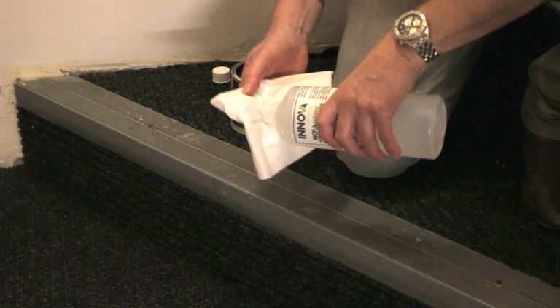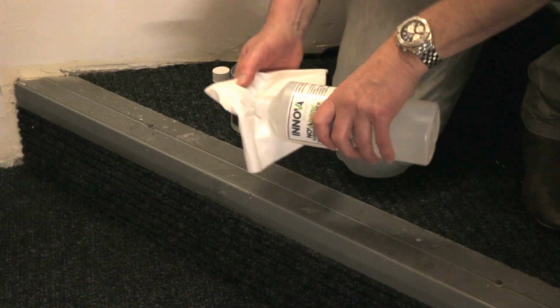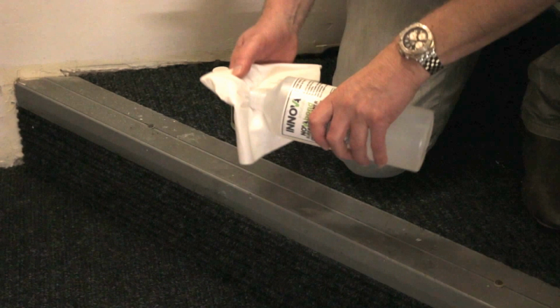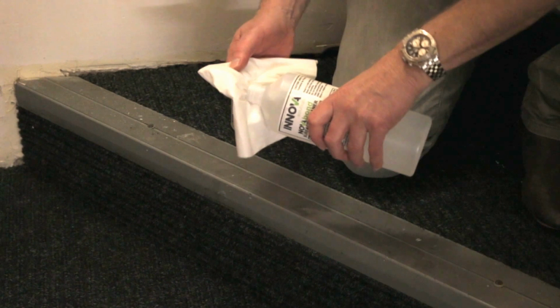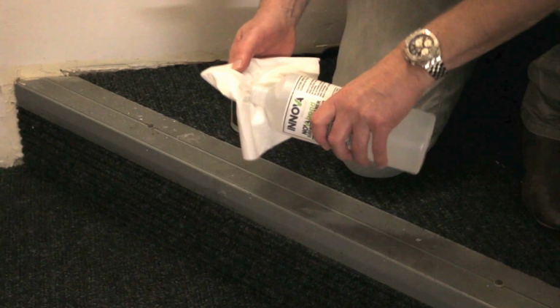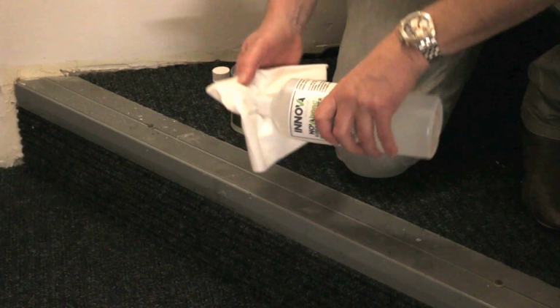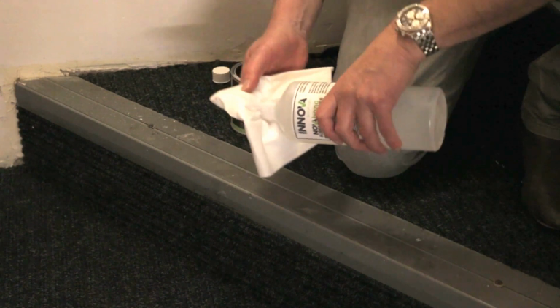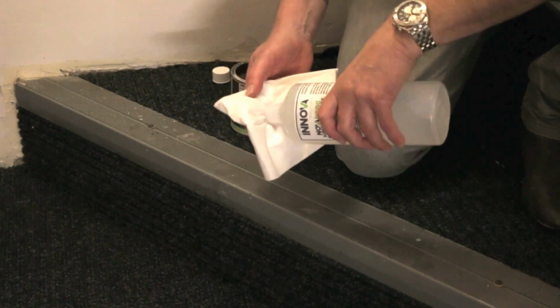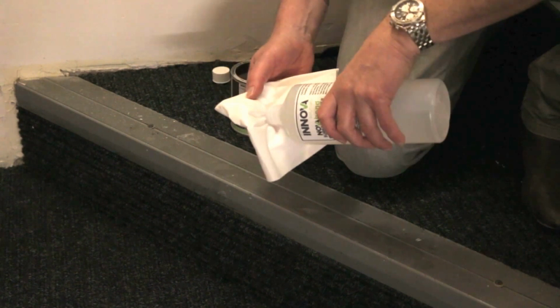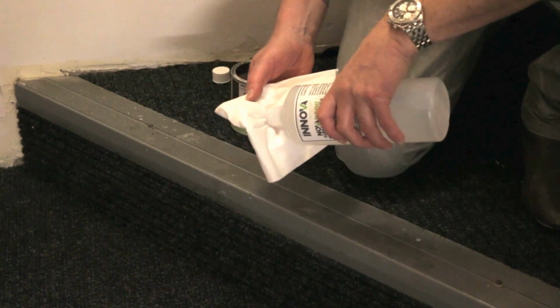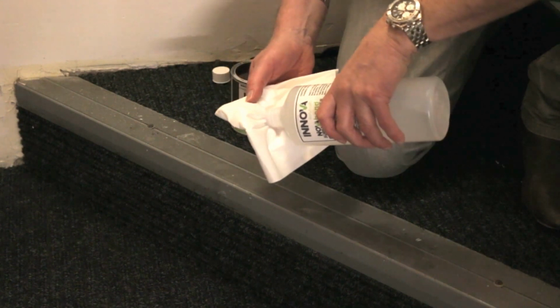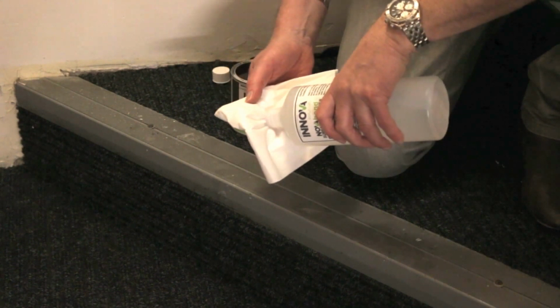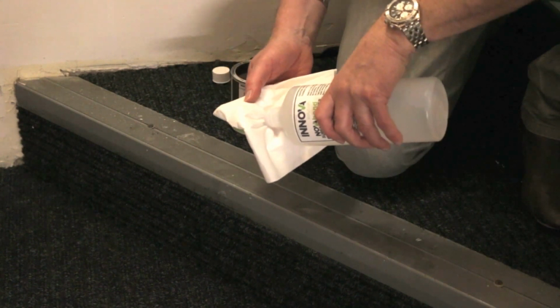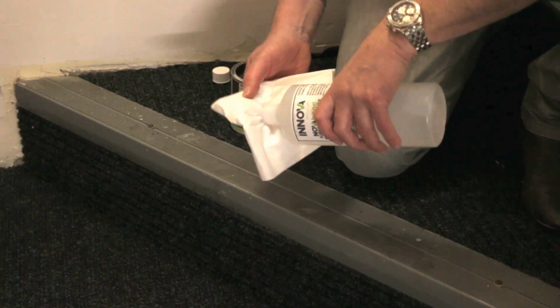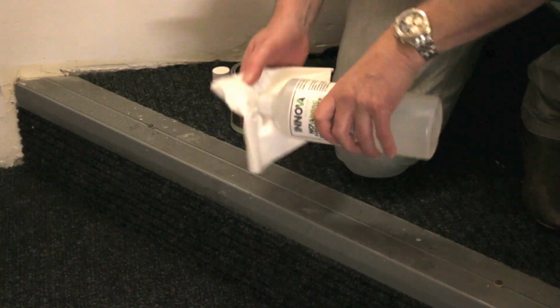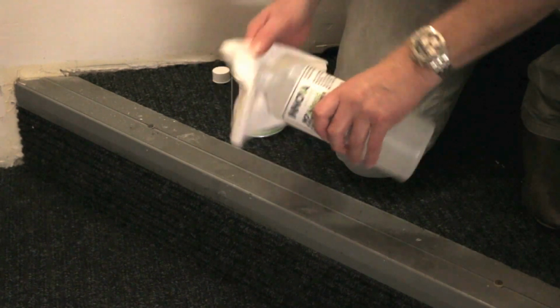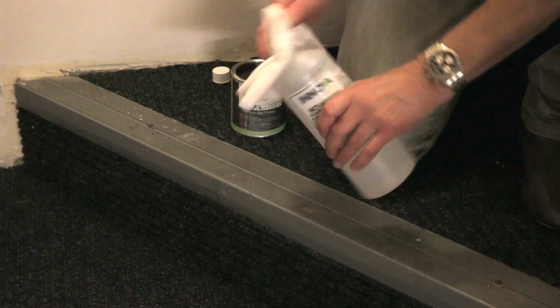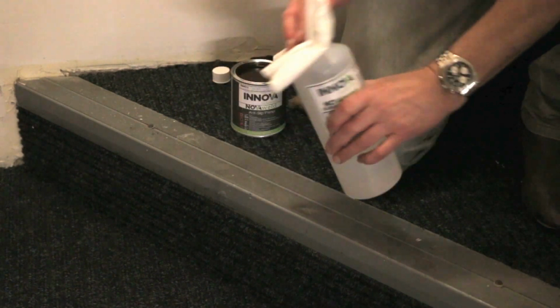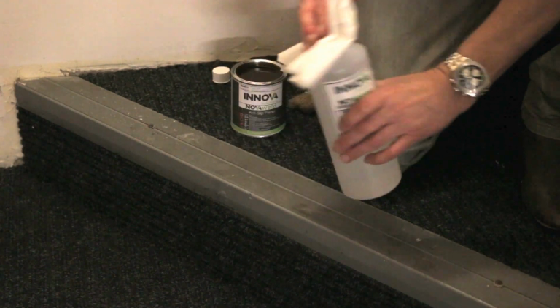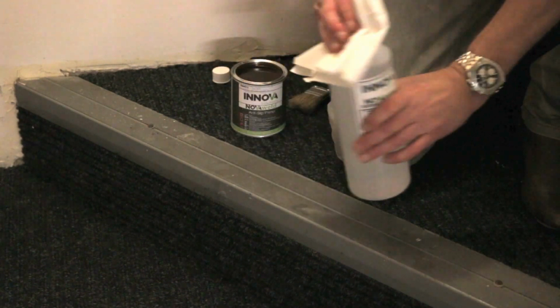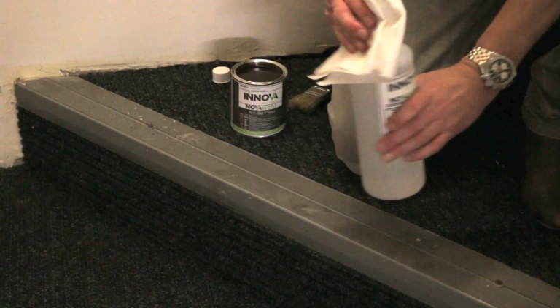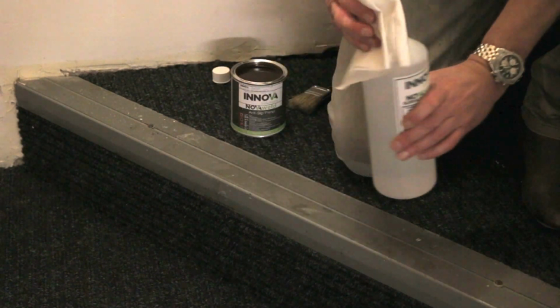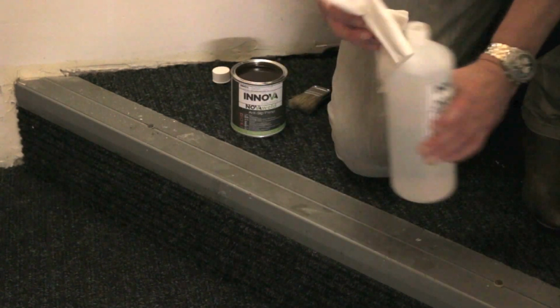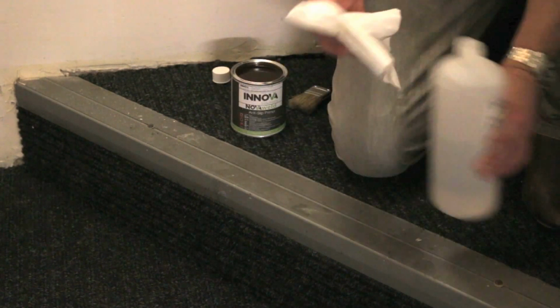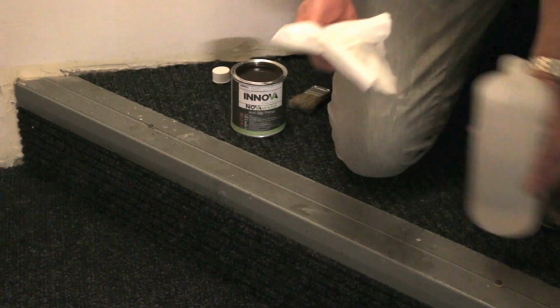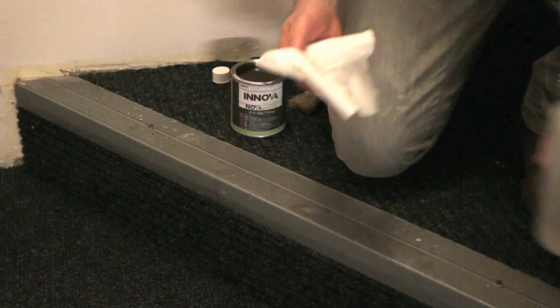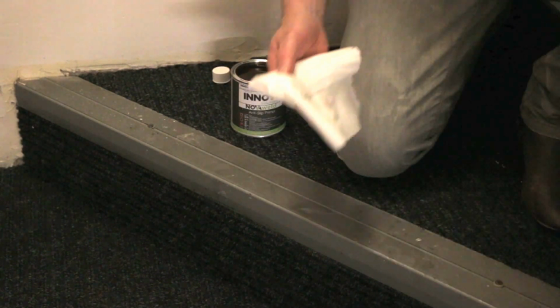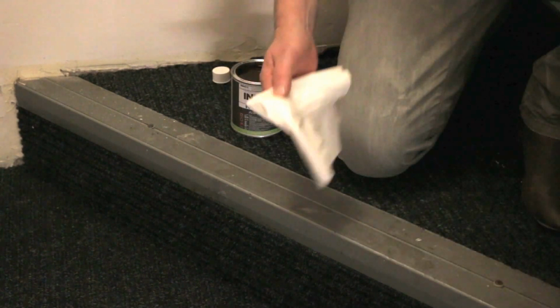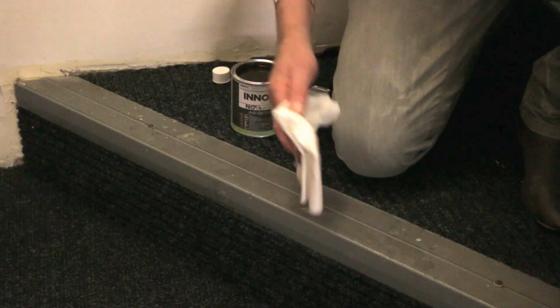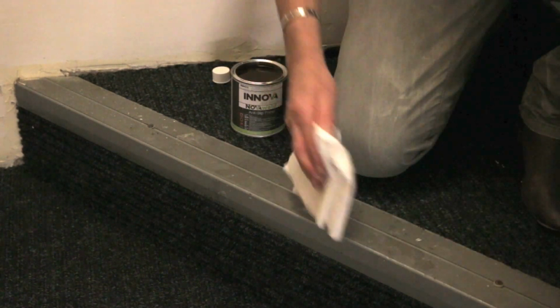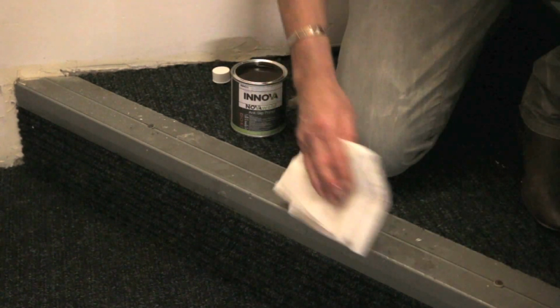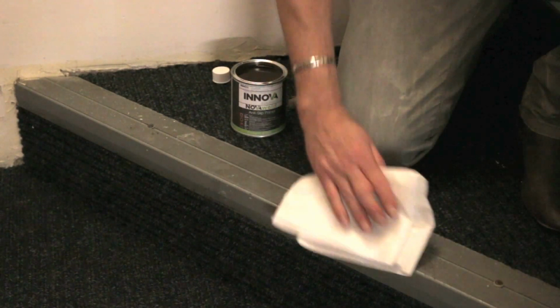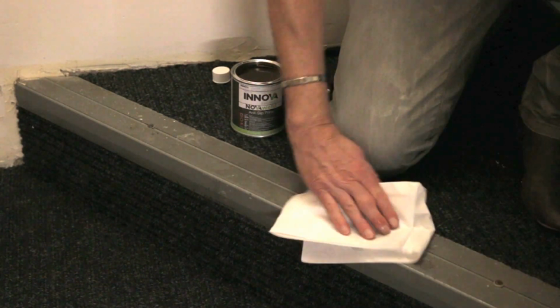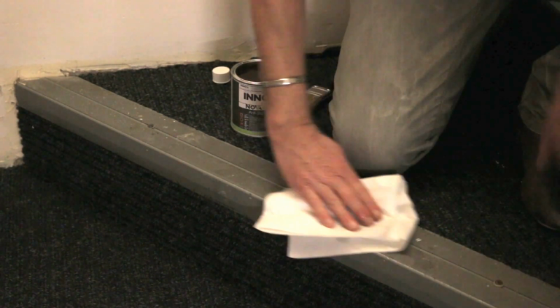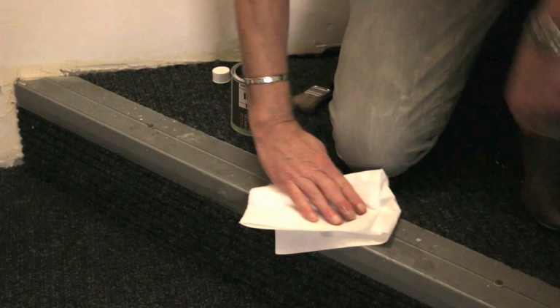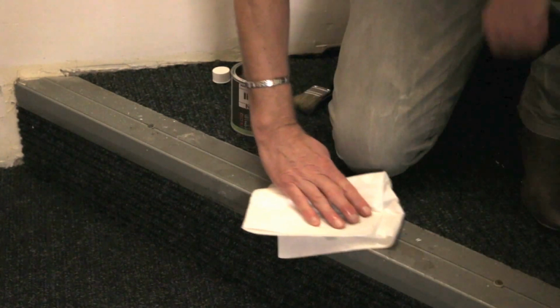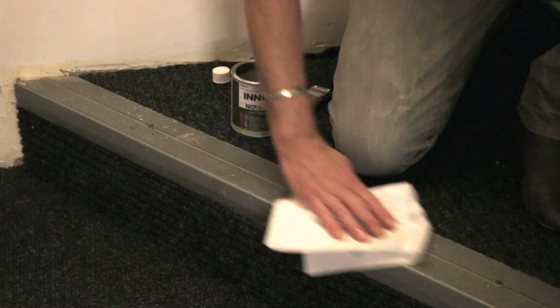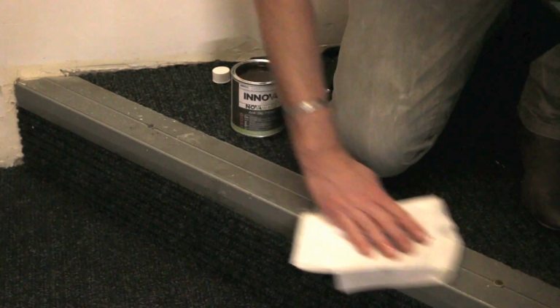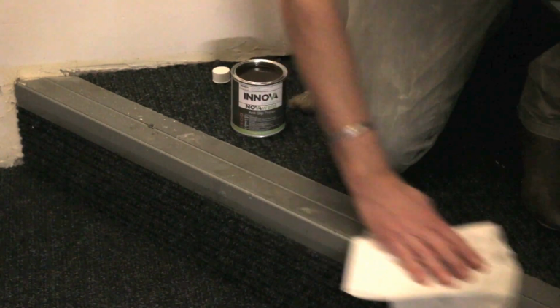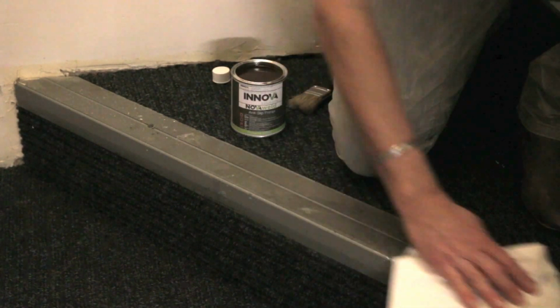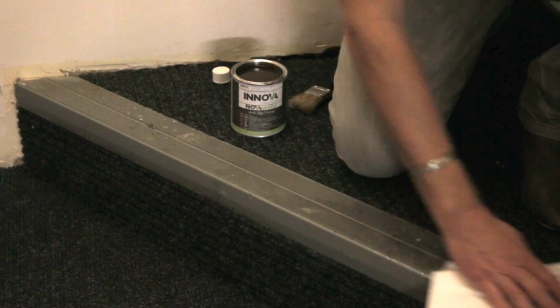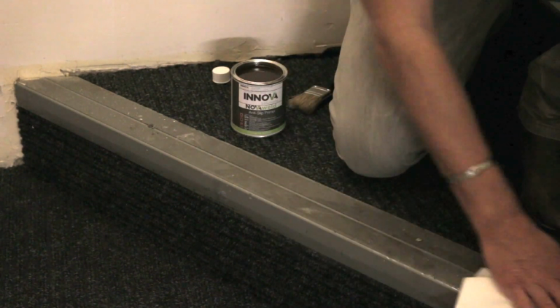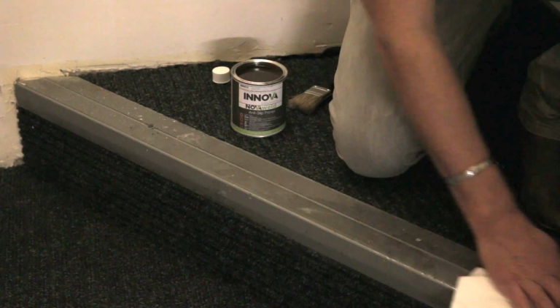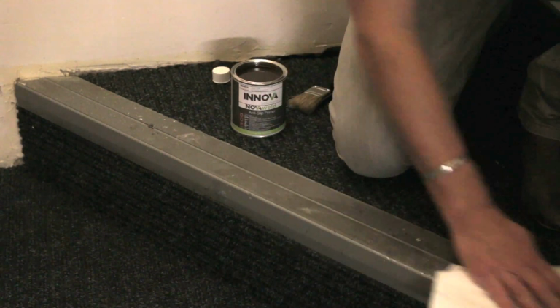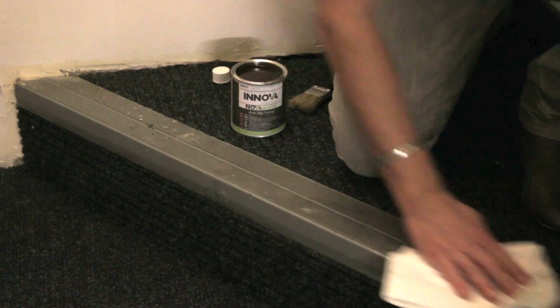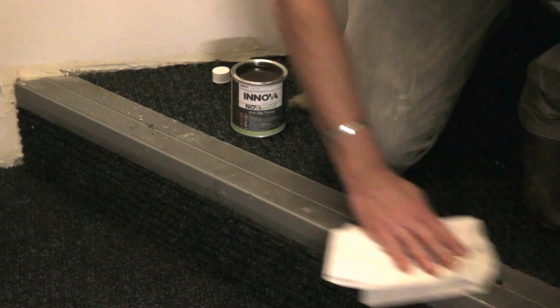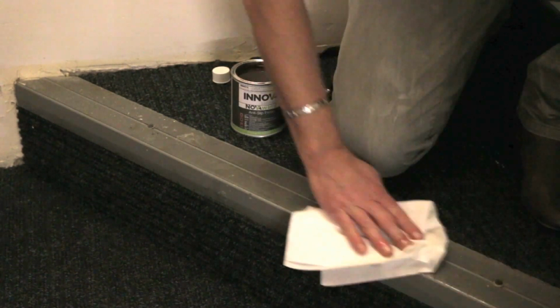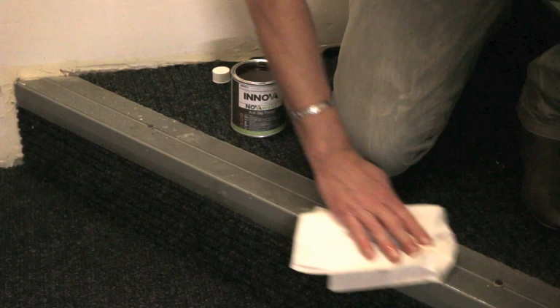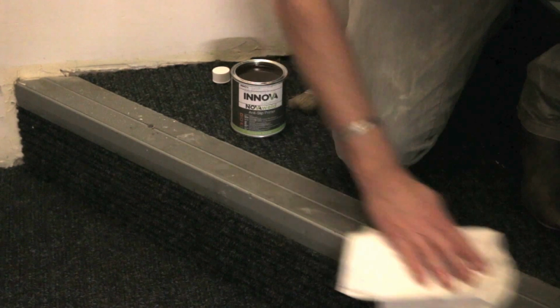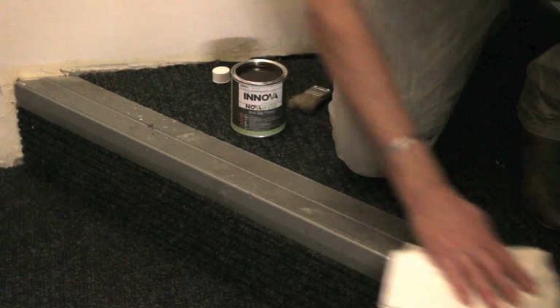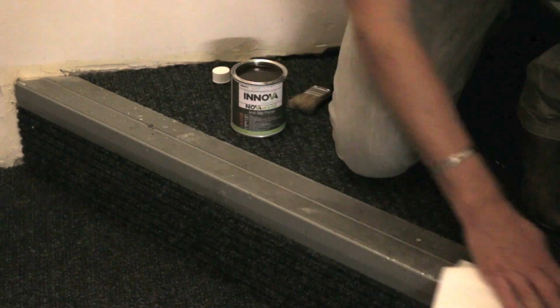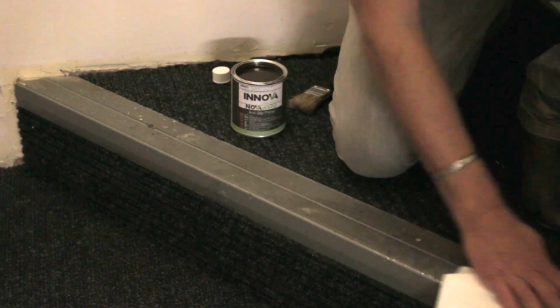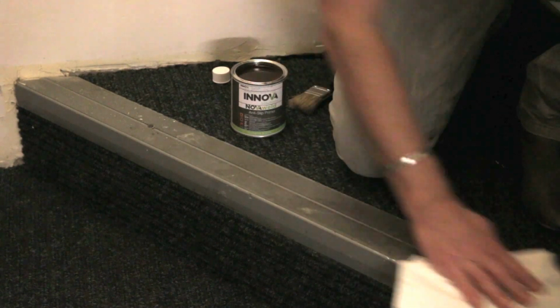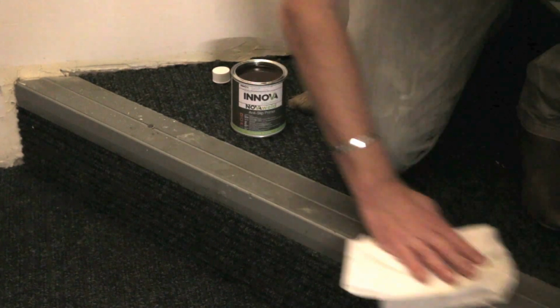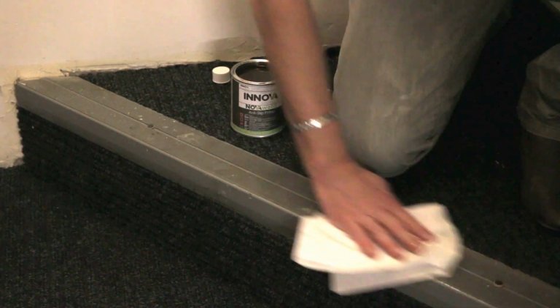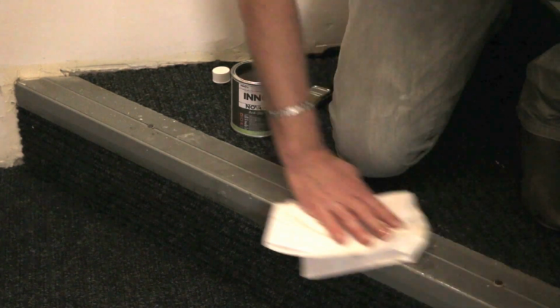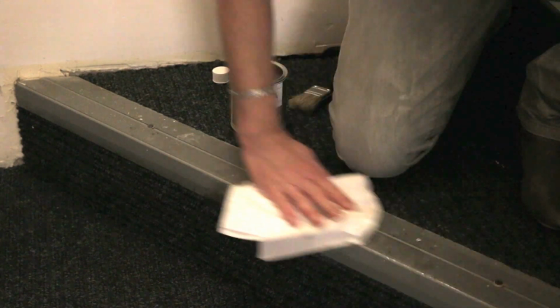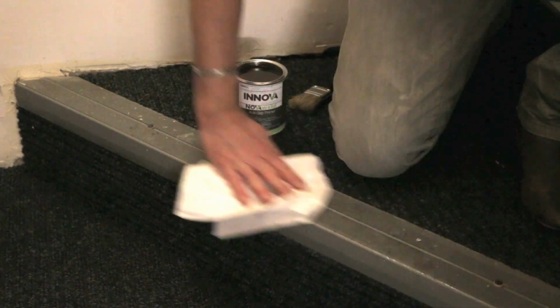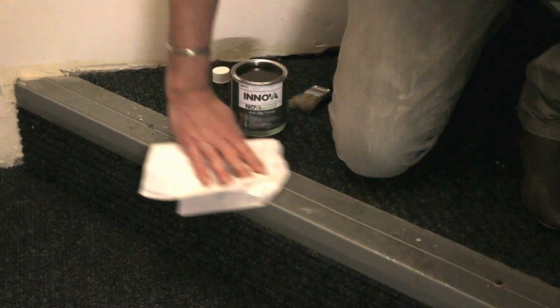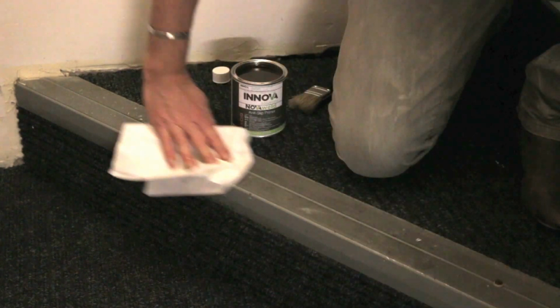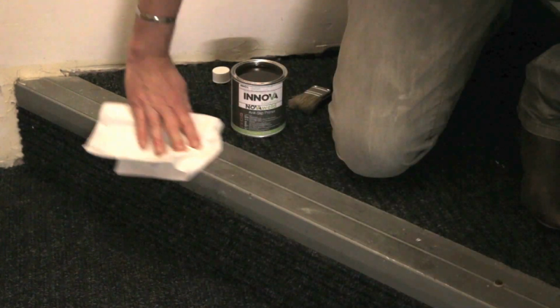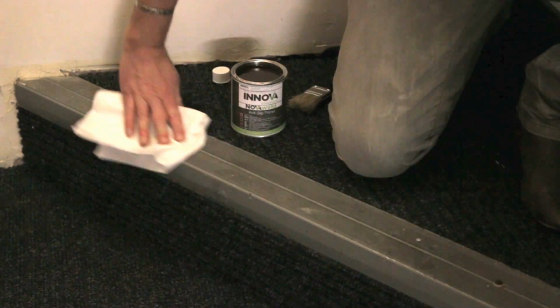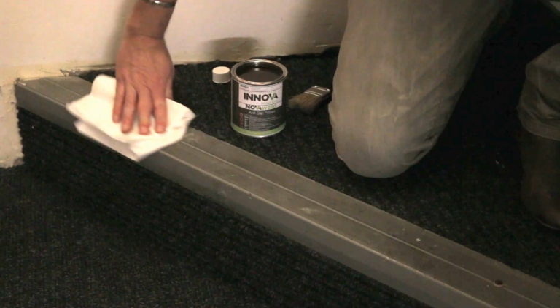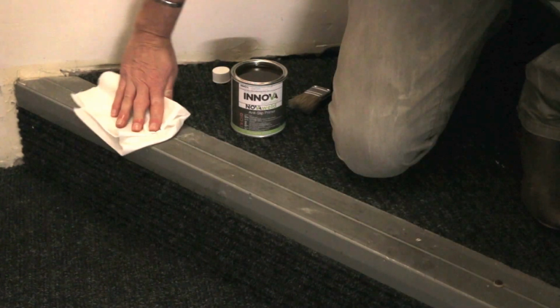Ensure the surface on which Duraline will be applied is clean, dry and free from loose or peeling materials.